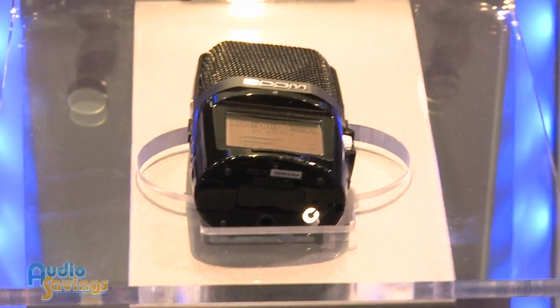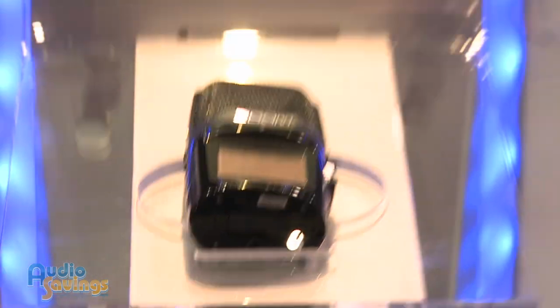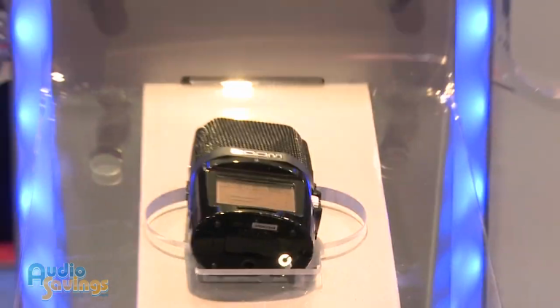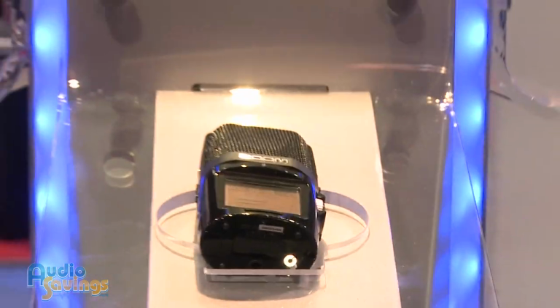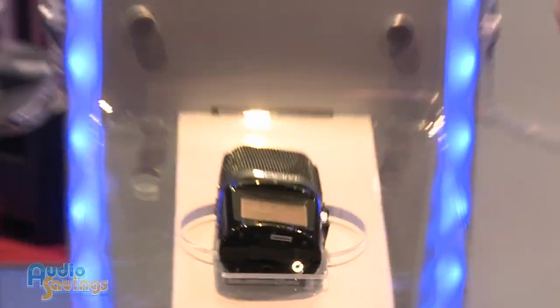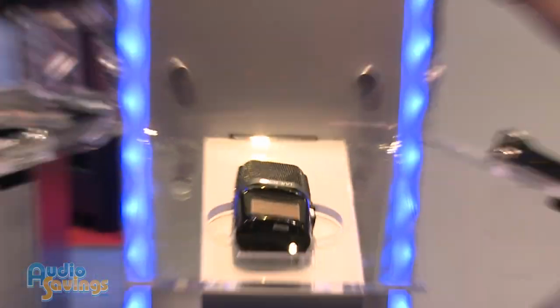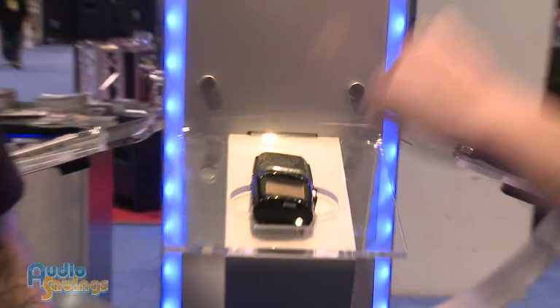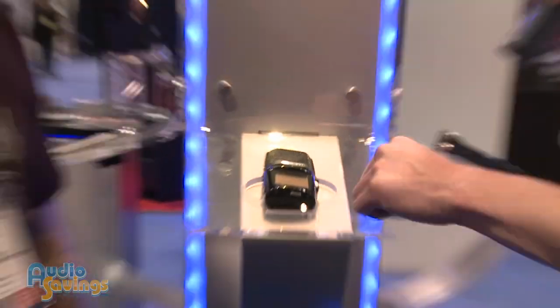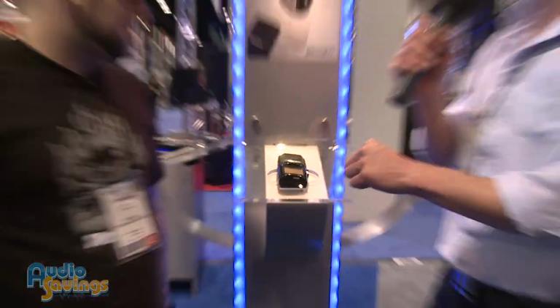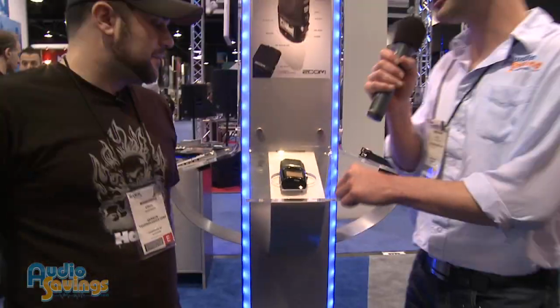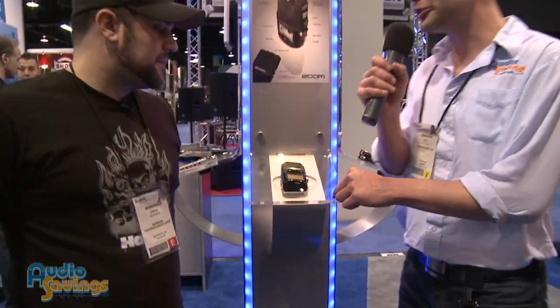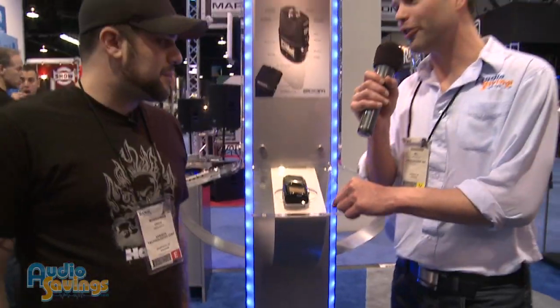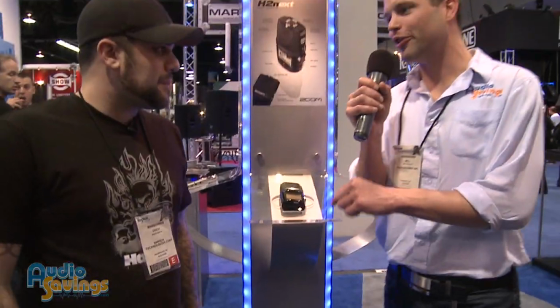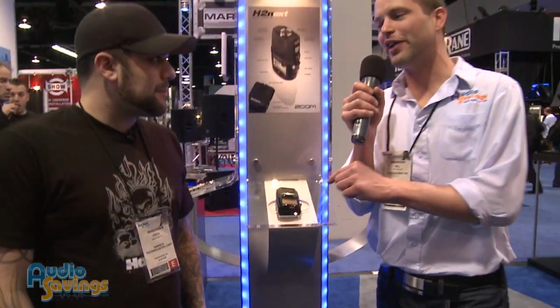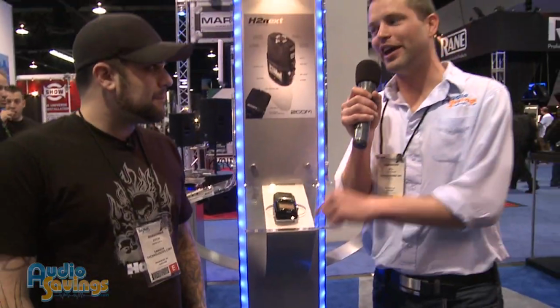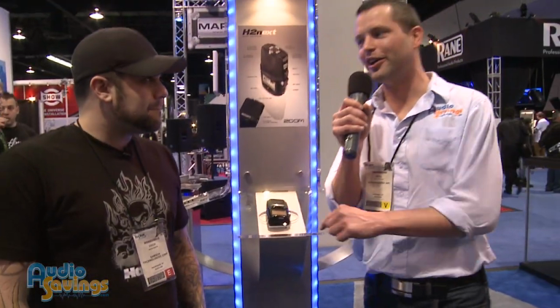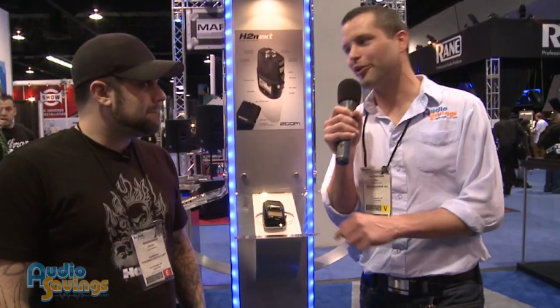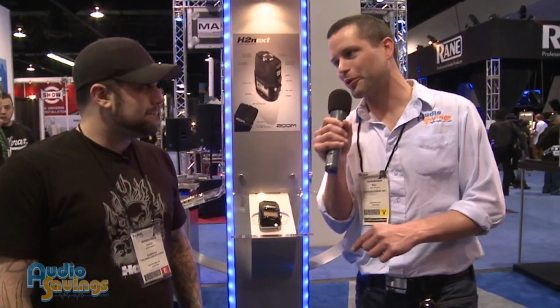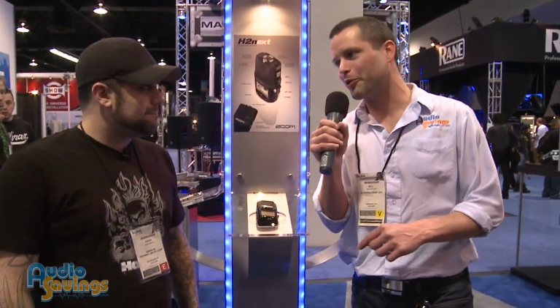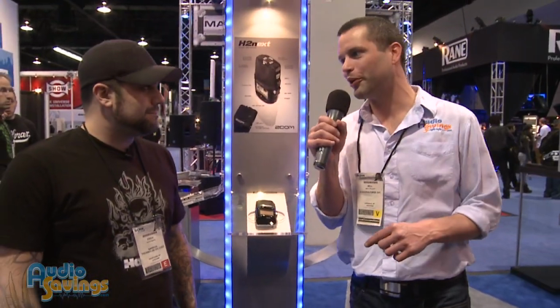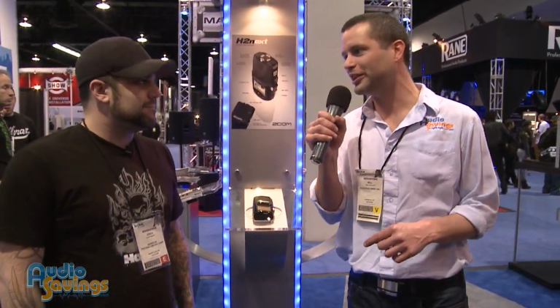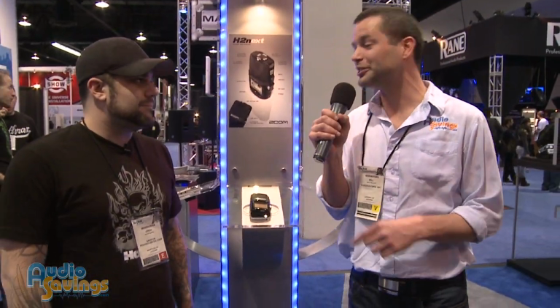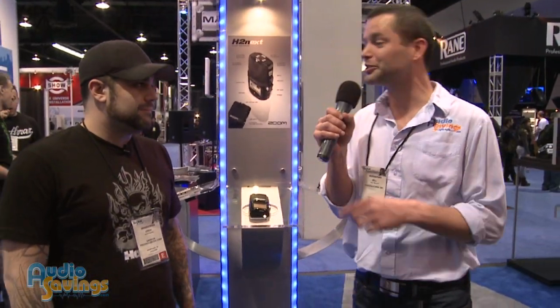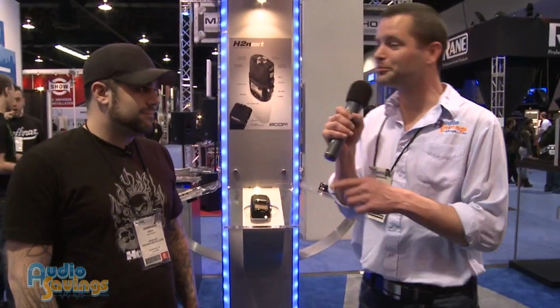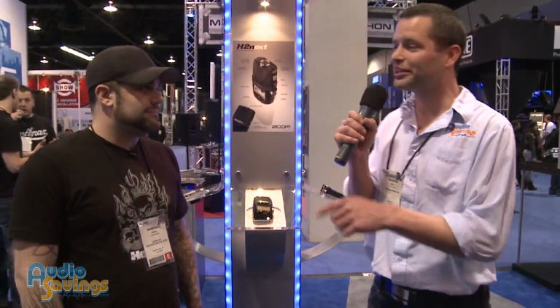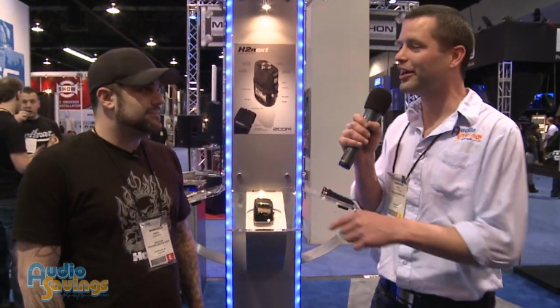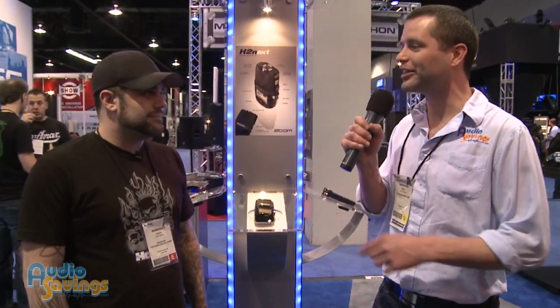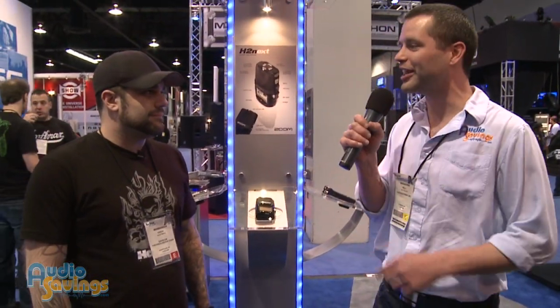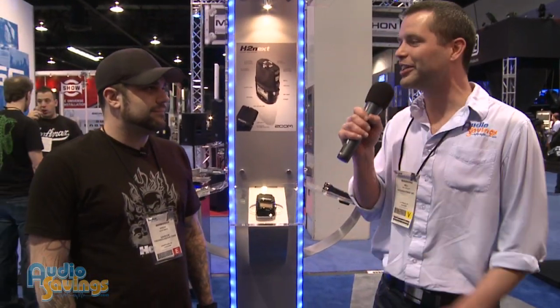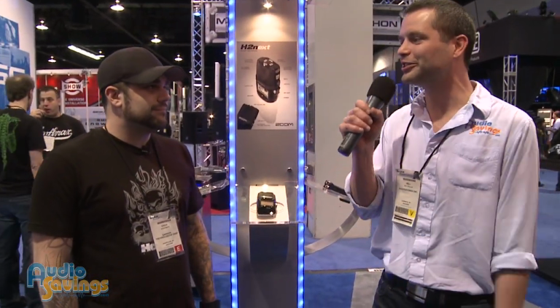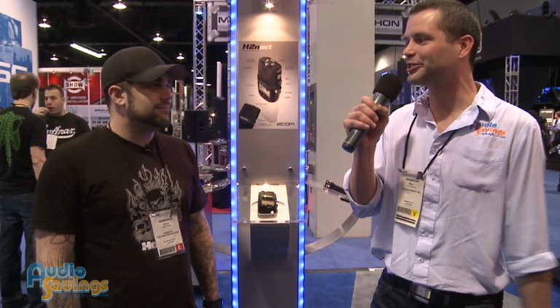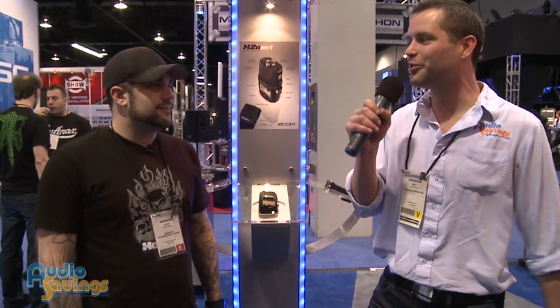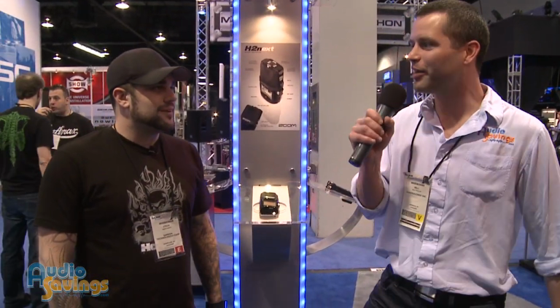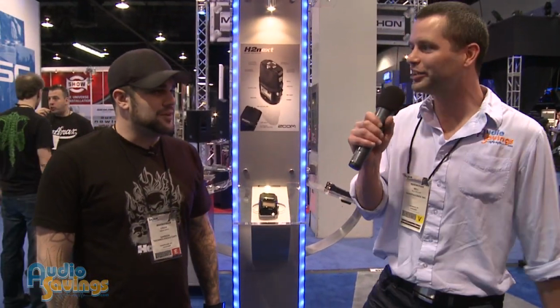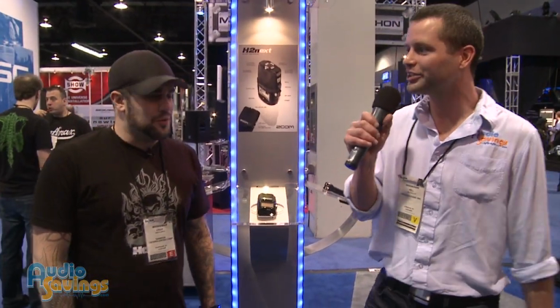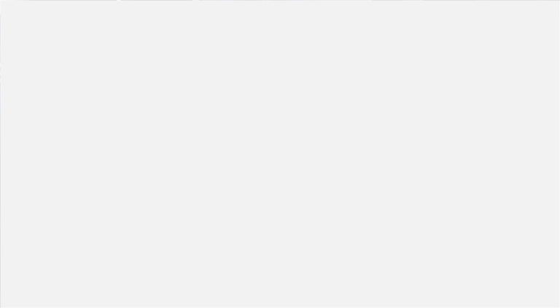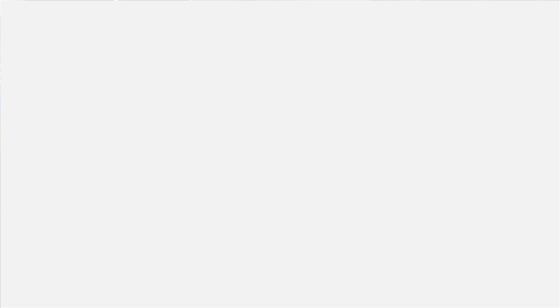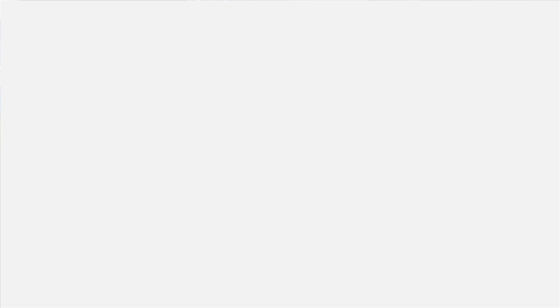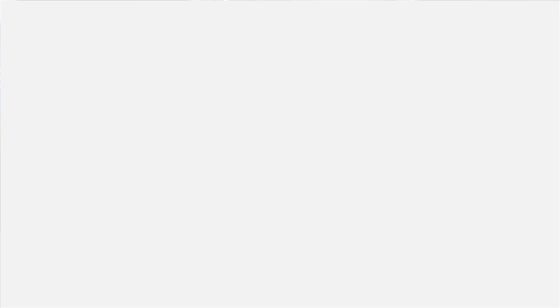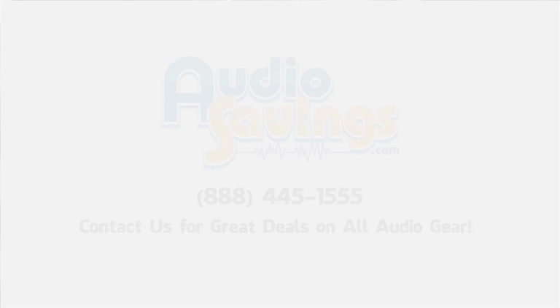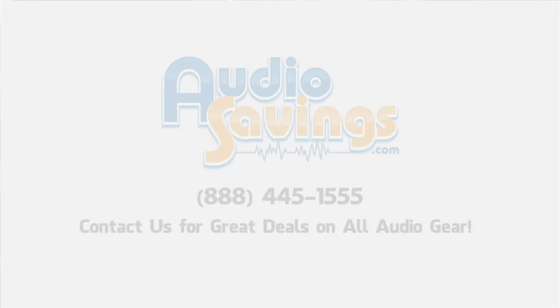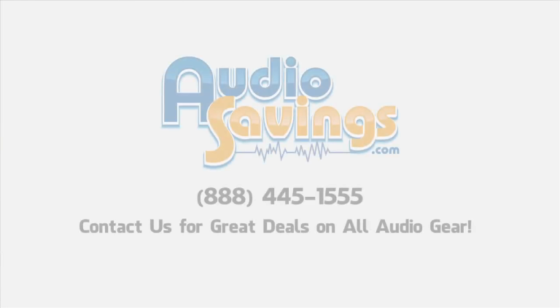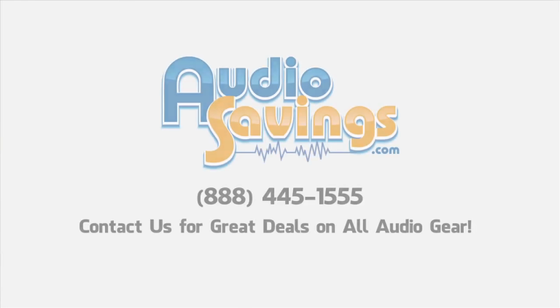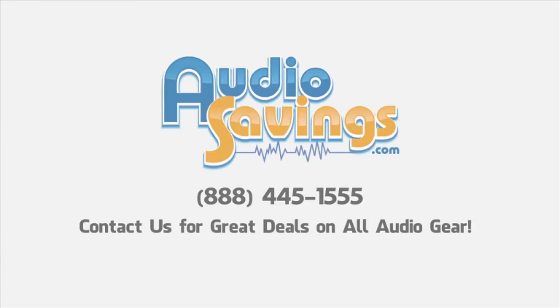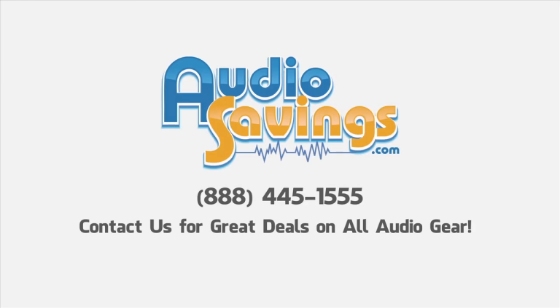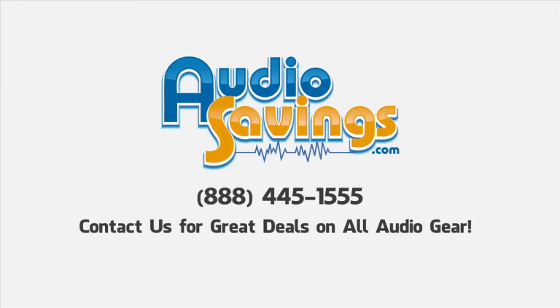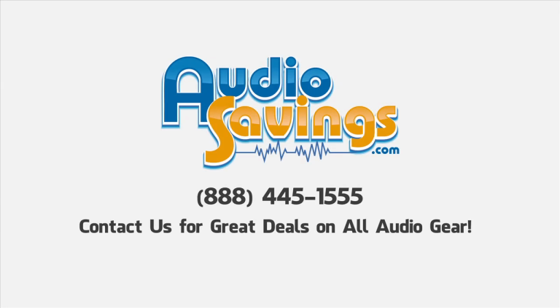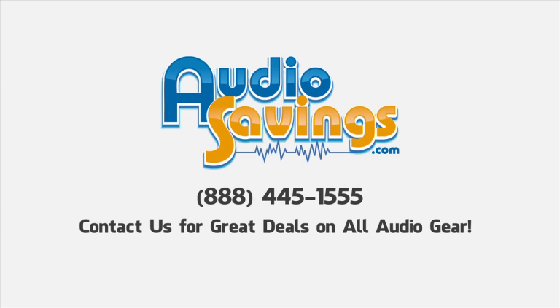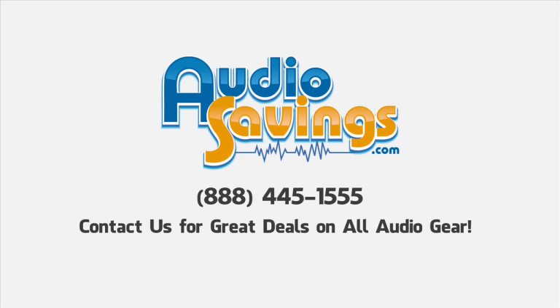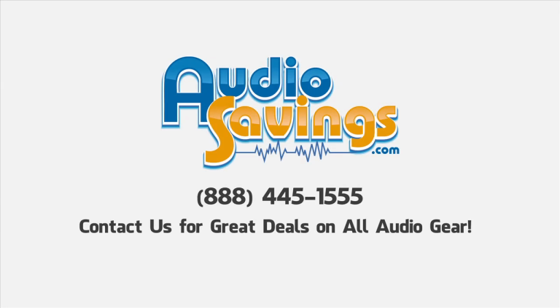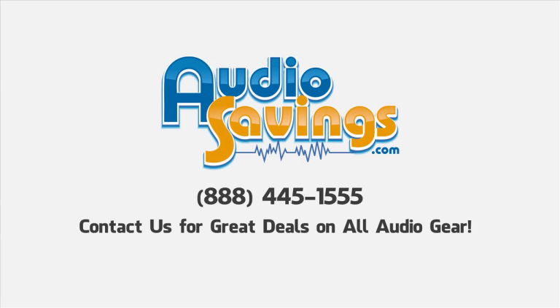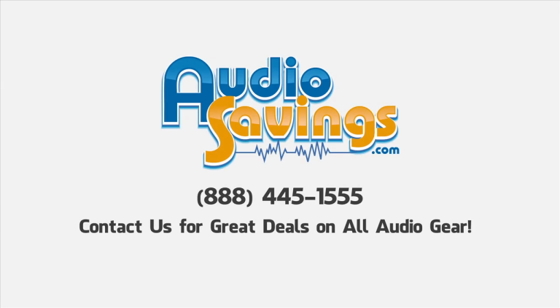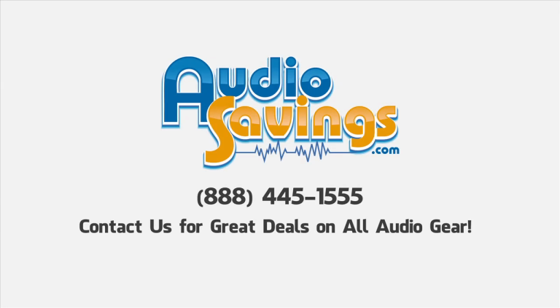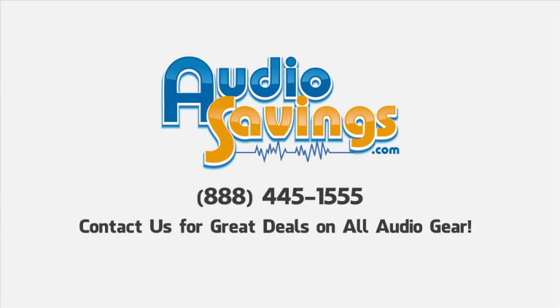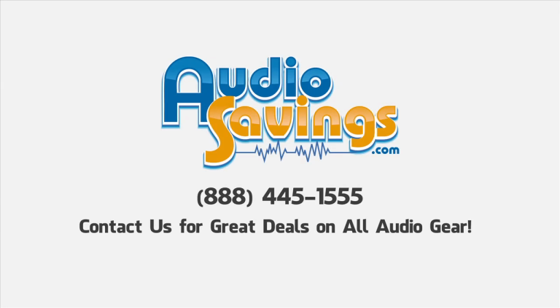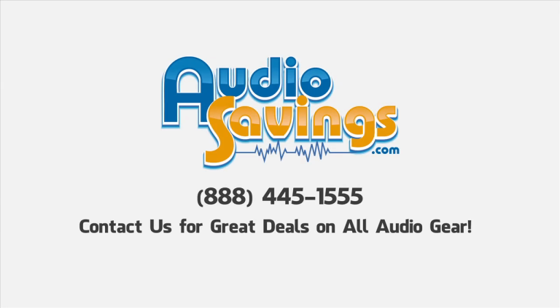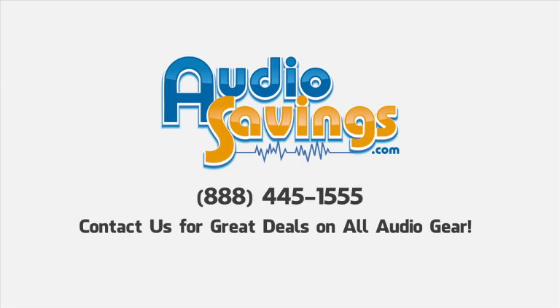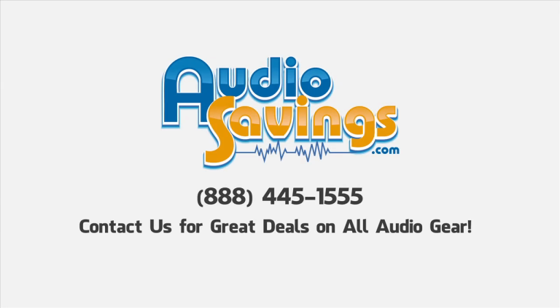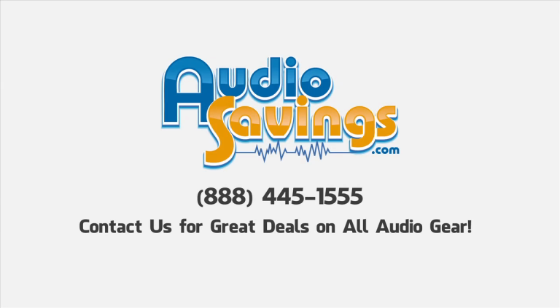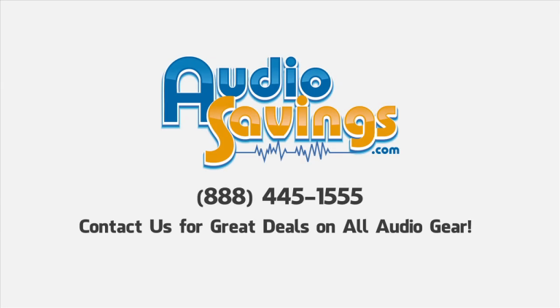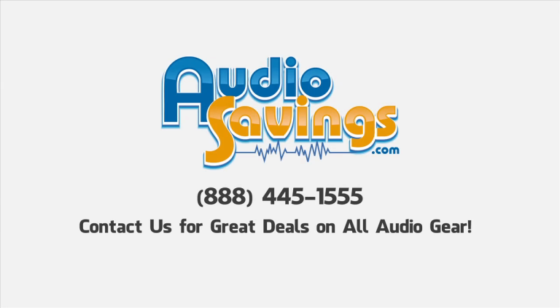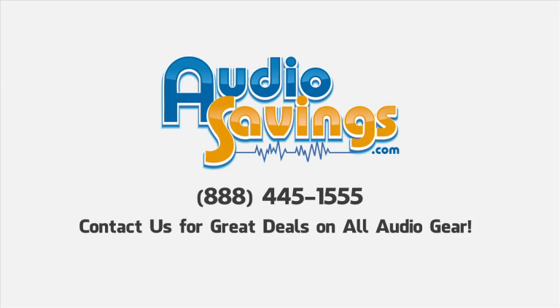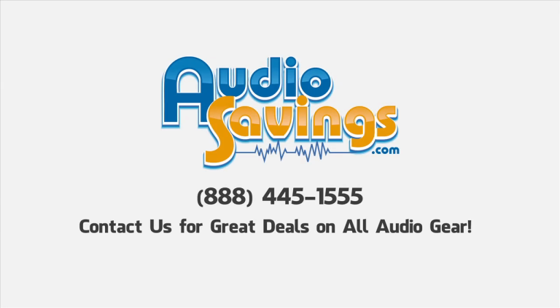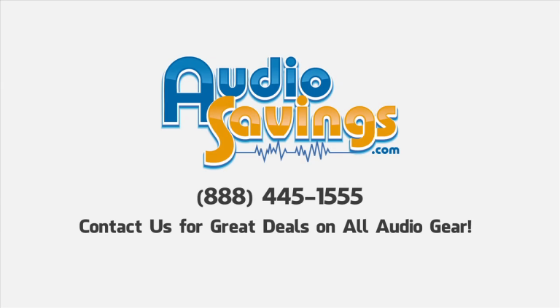This is the cornerstone of handheld recording systems. Eric, thank you so much. You're welcome. I'm Will with Audiosavings.com. Thanks for tuning in.